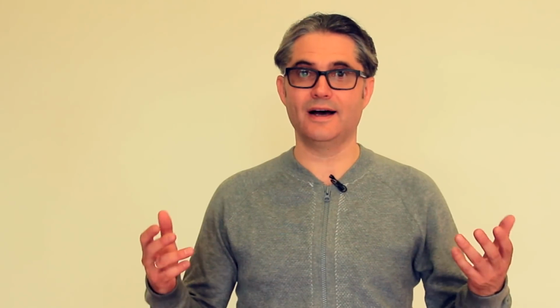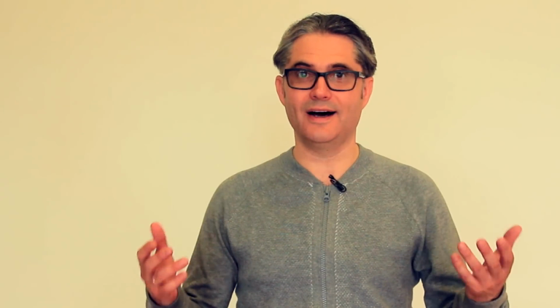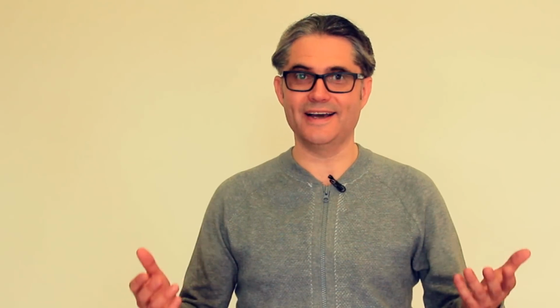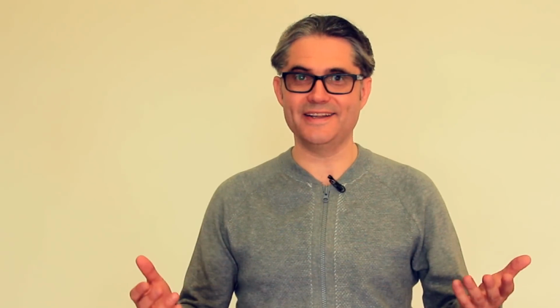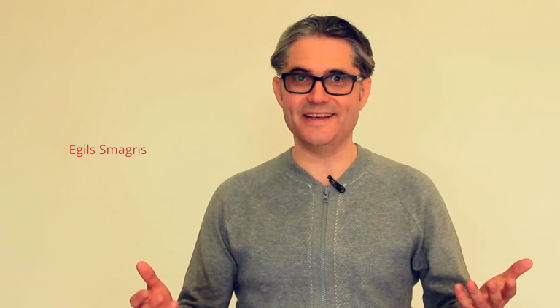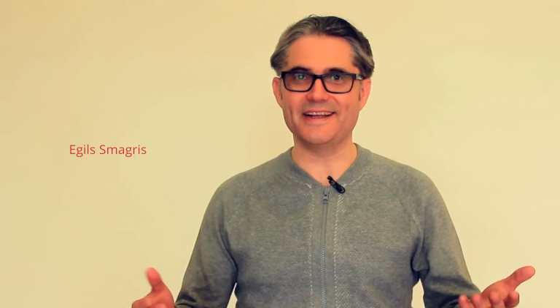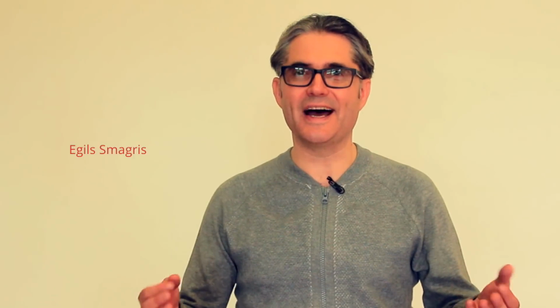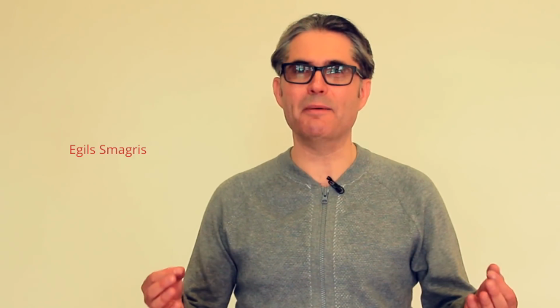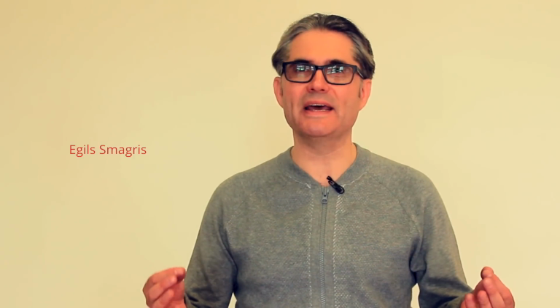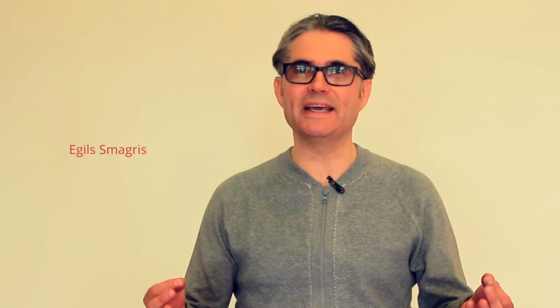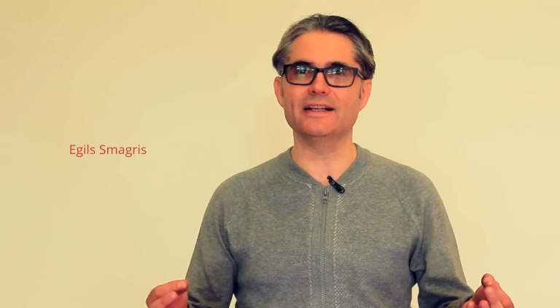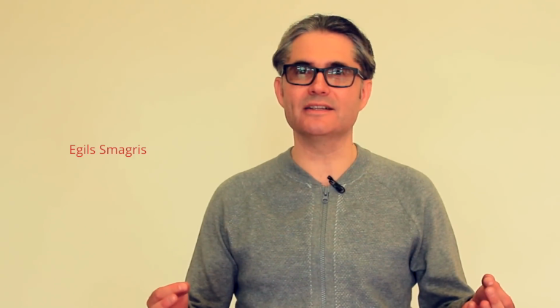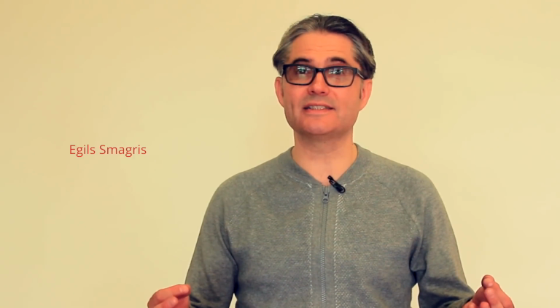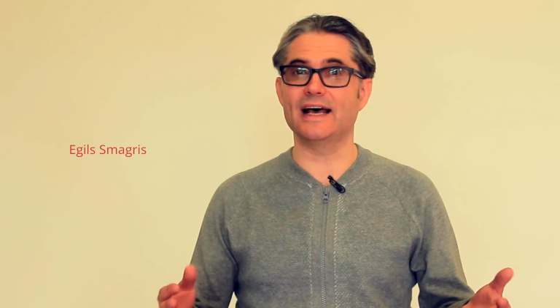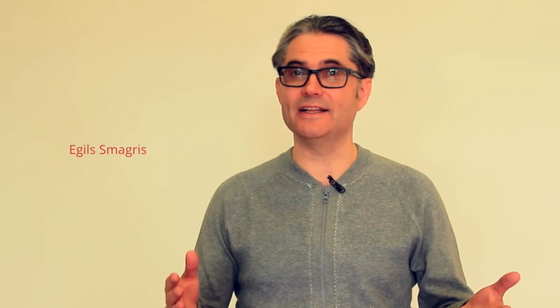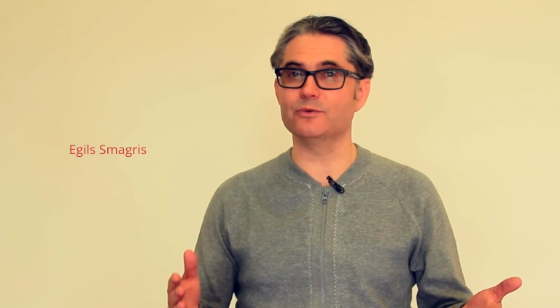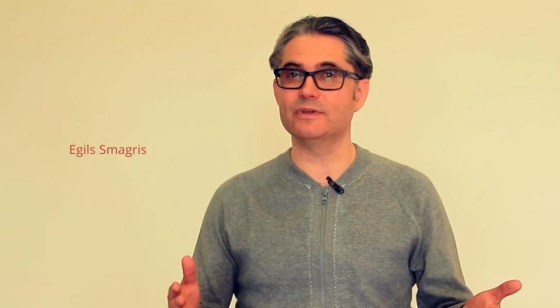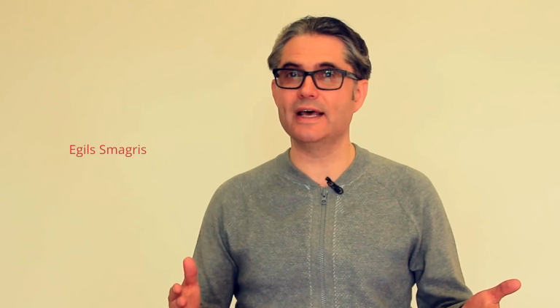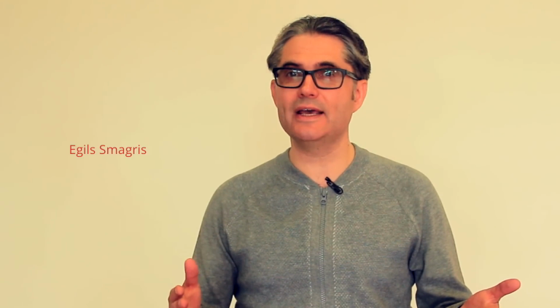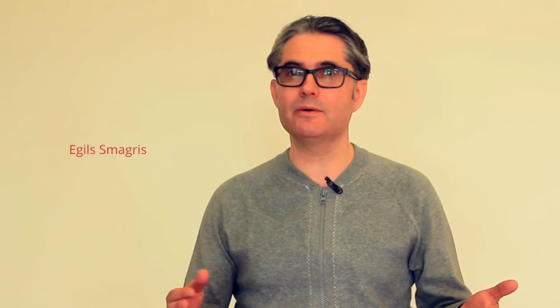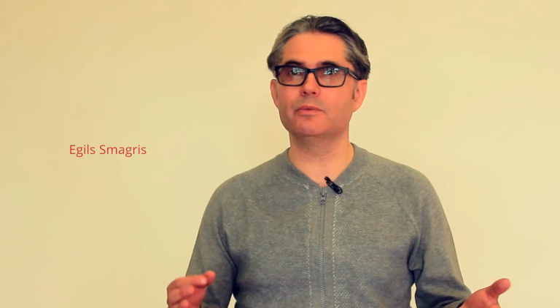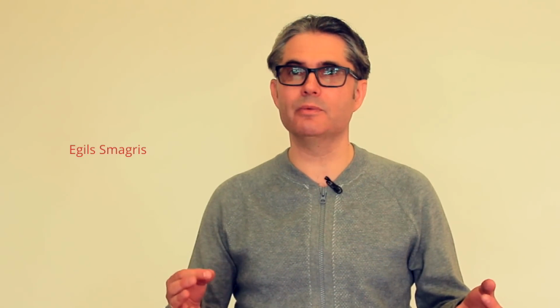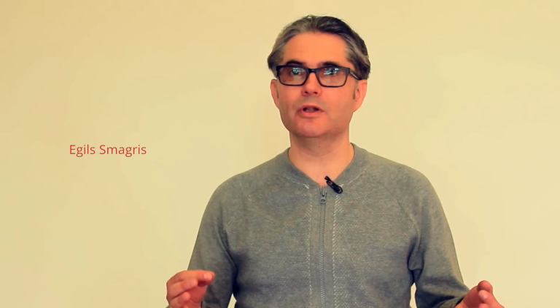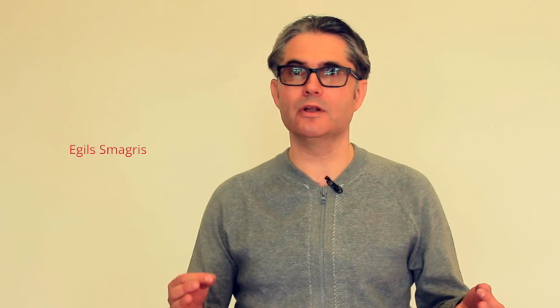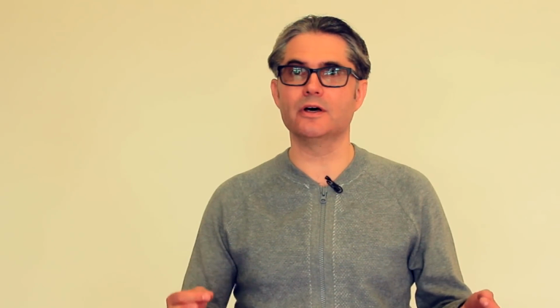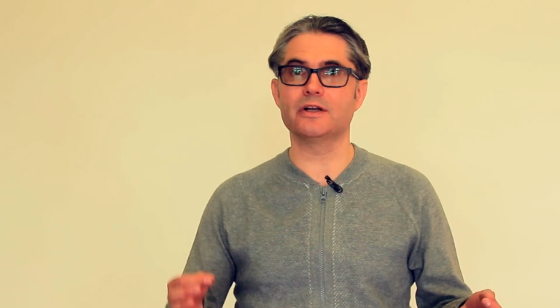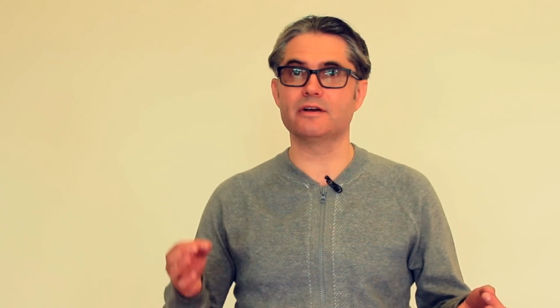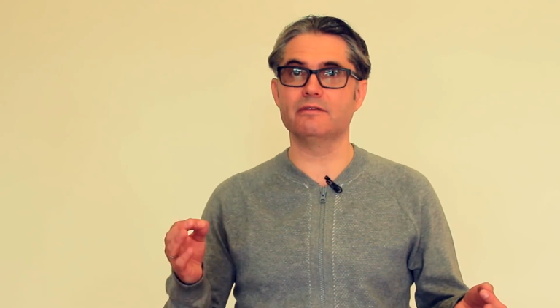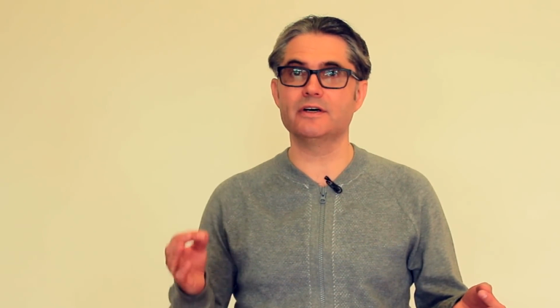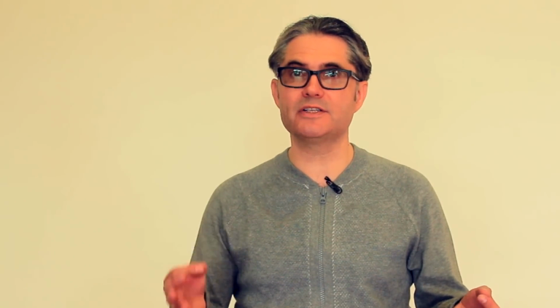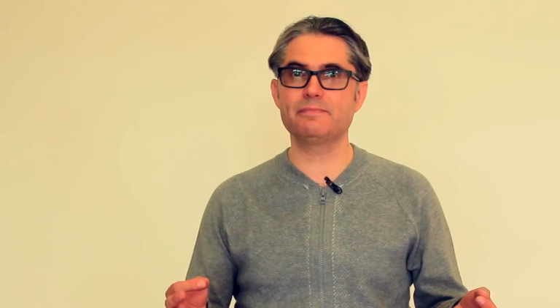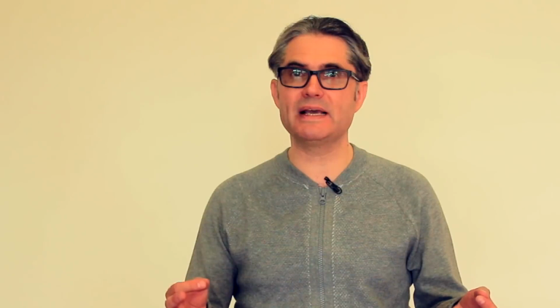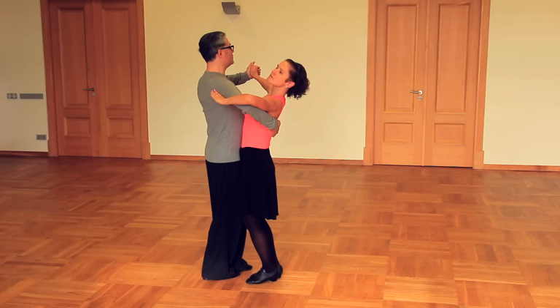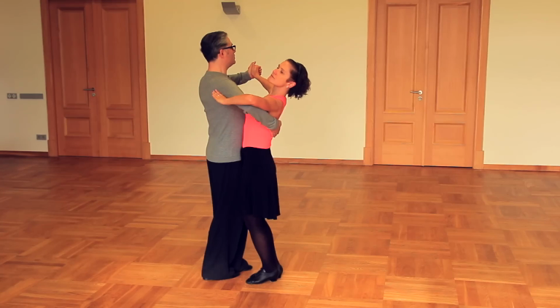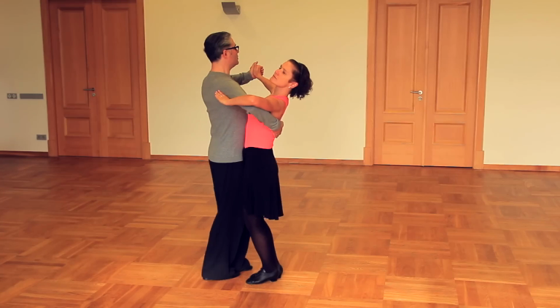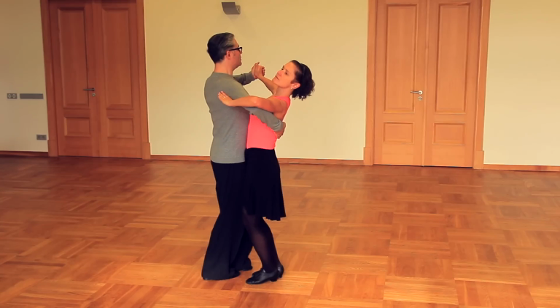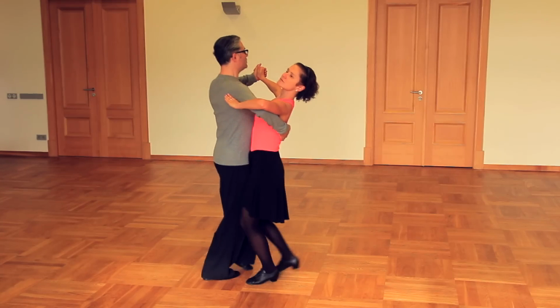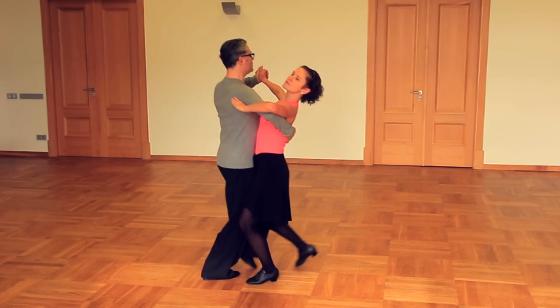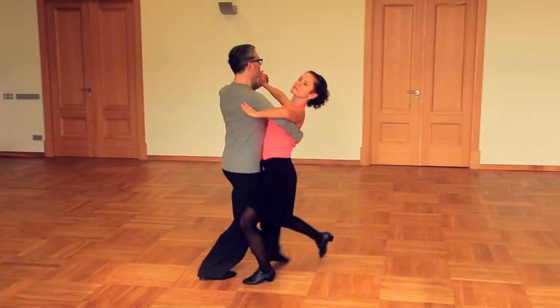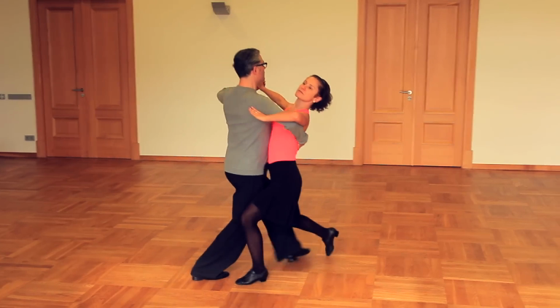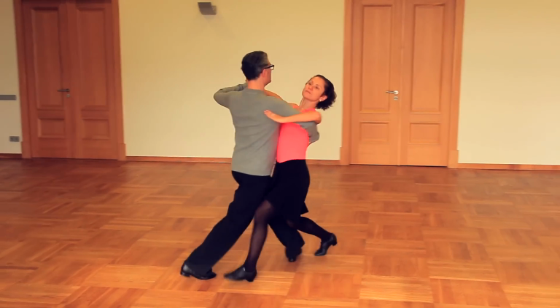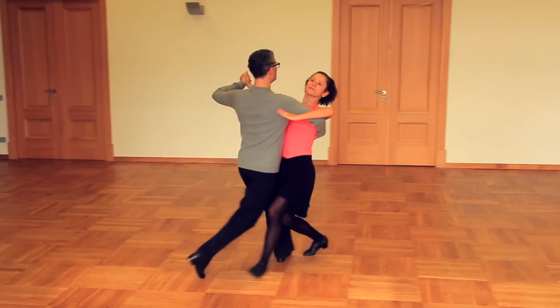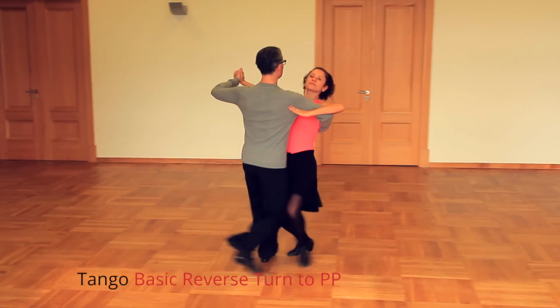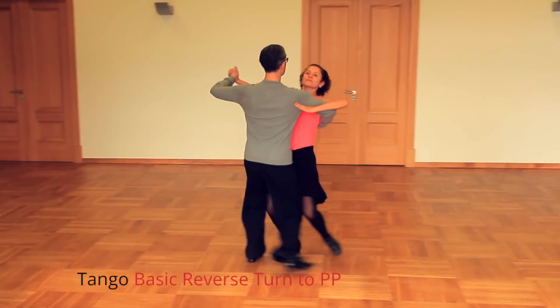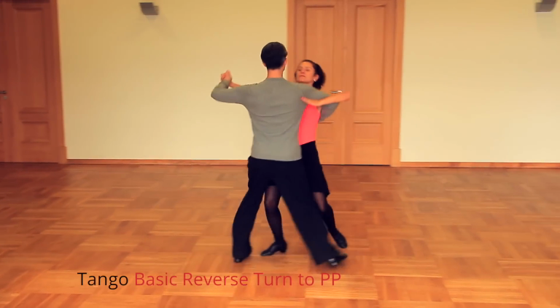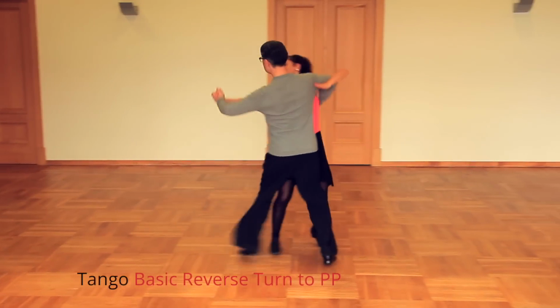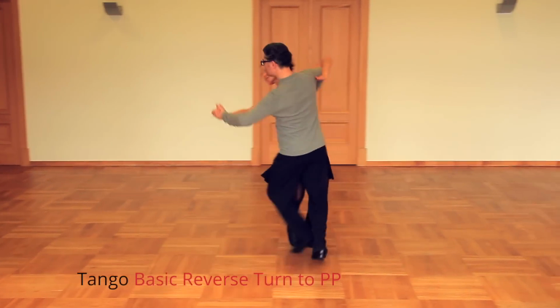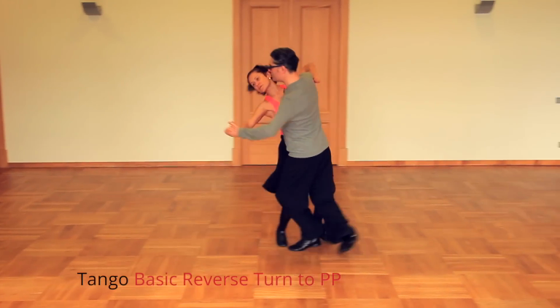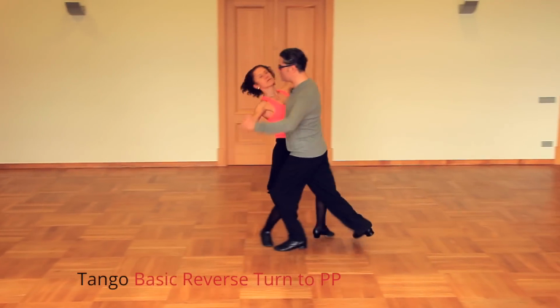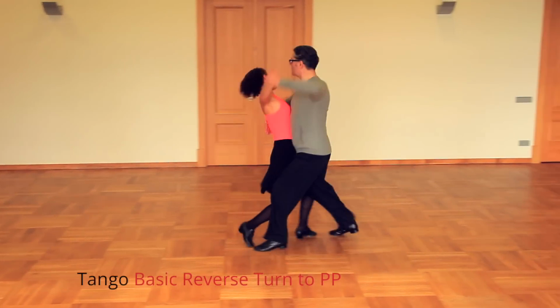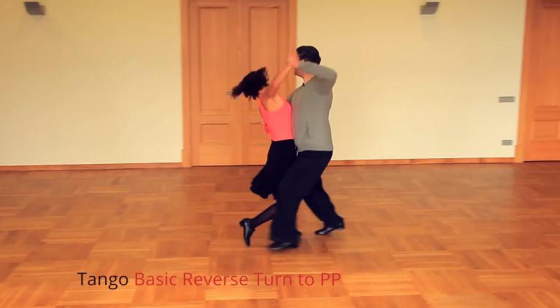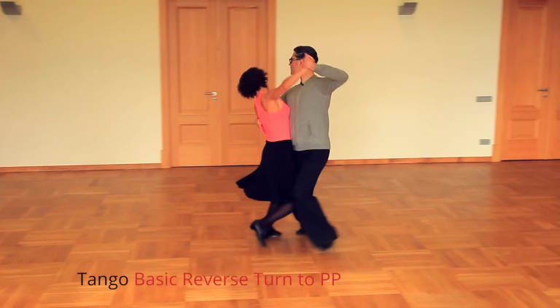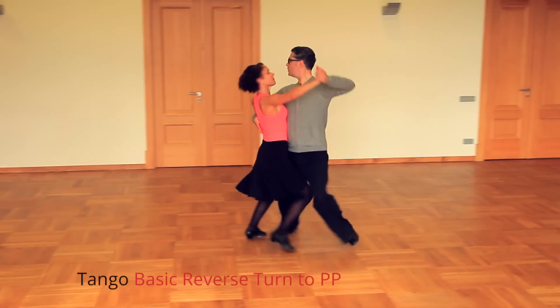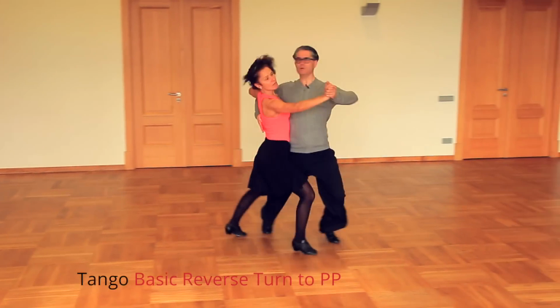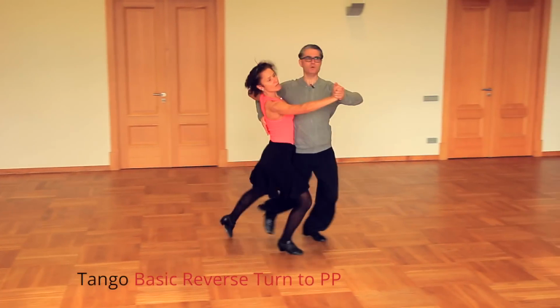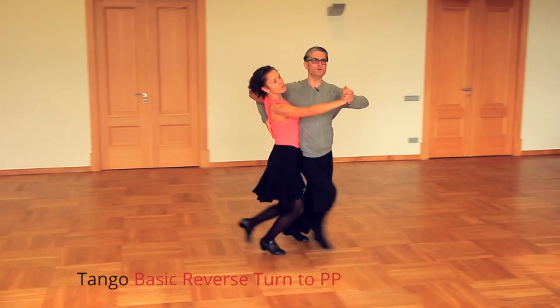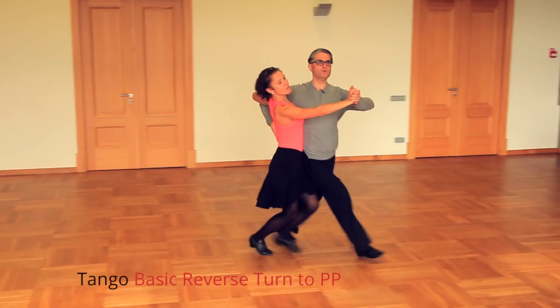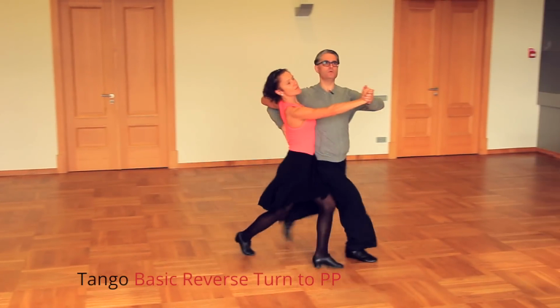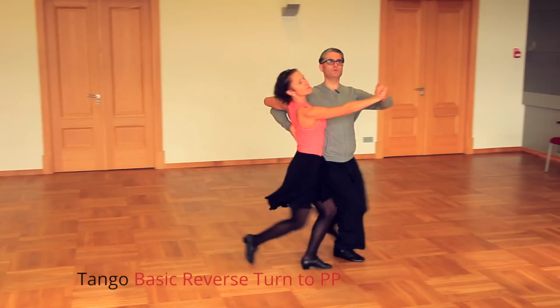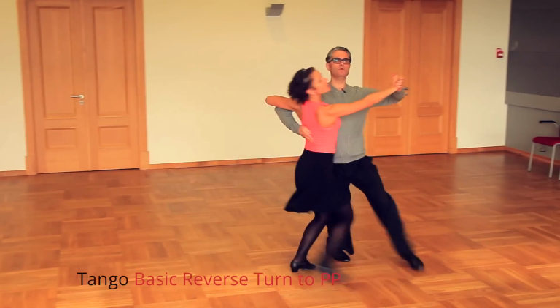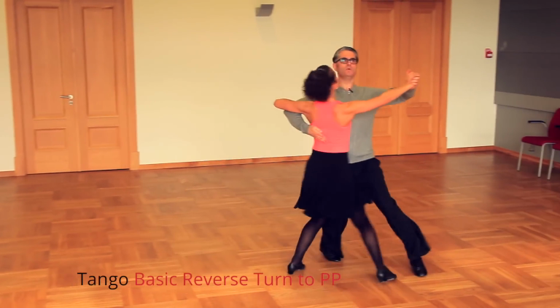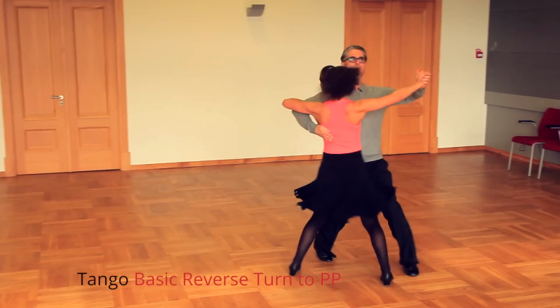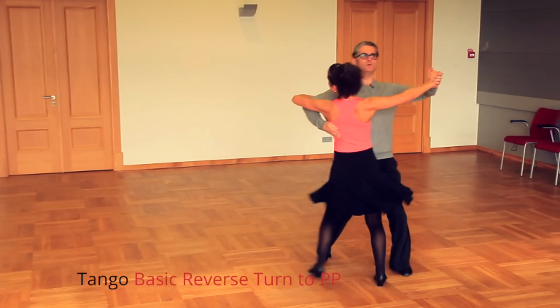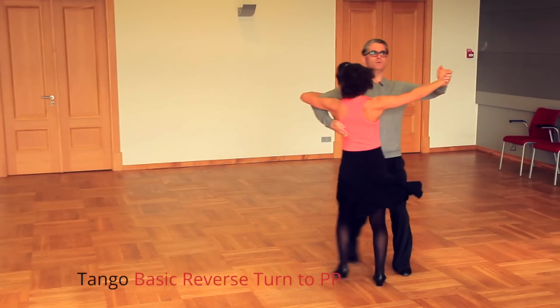Hi there, I'm Egils and today we will learn reverse basic to promenade position in tango and a tango routine.